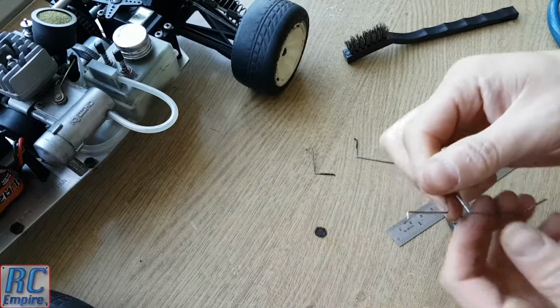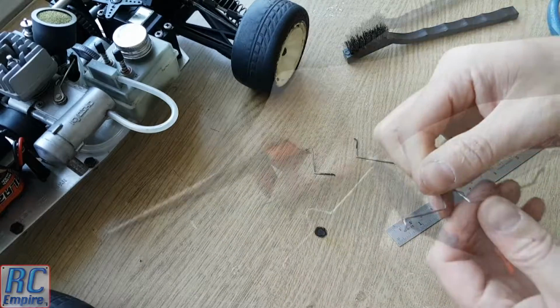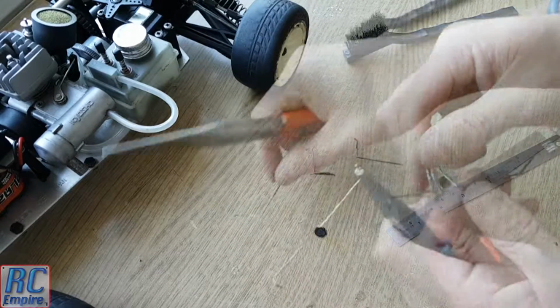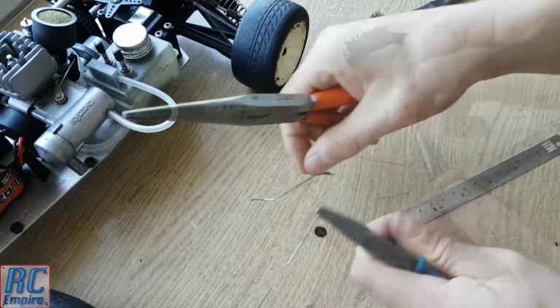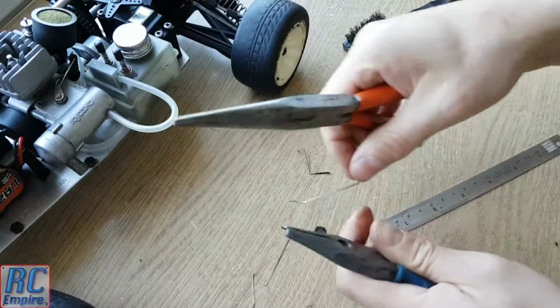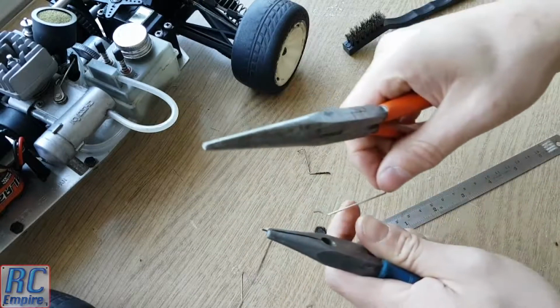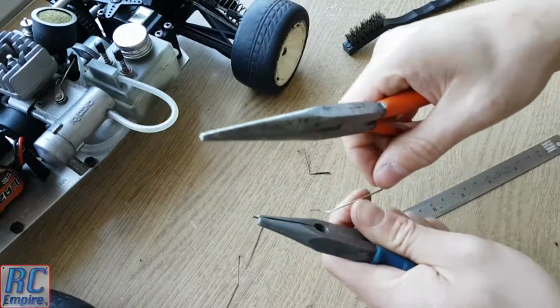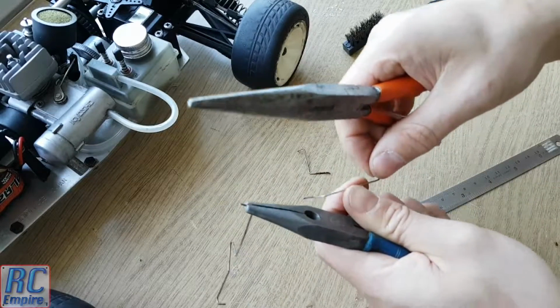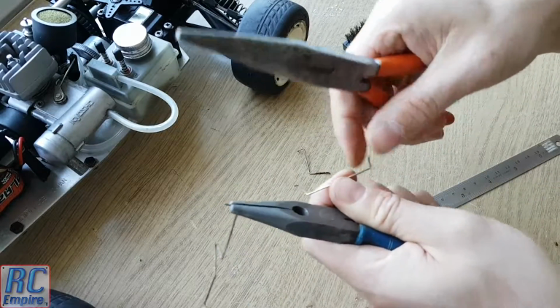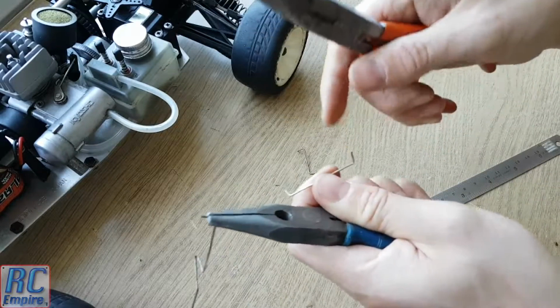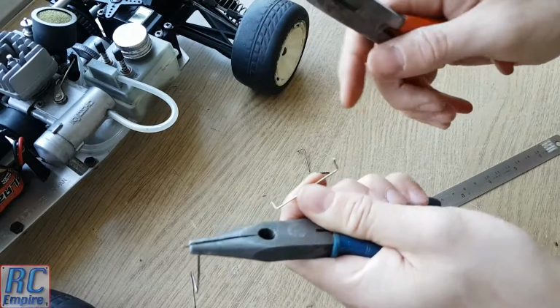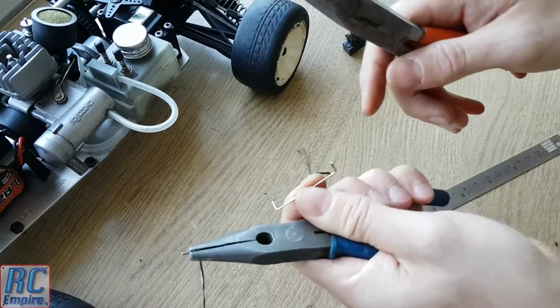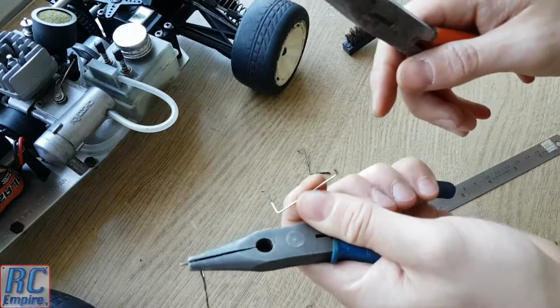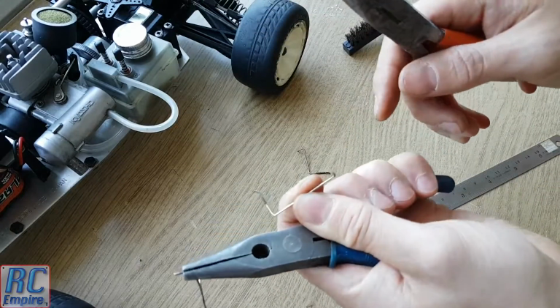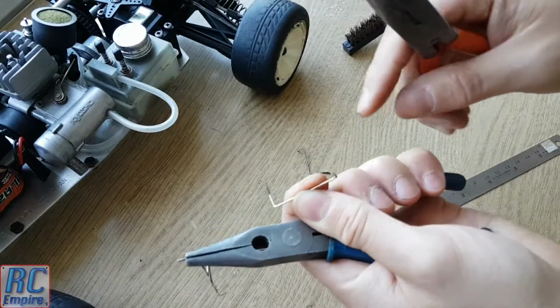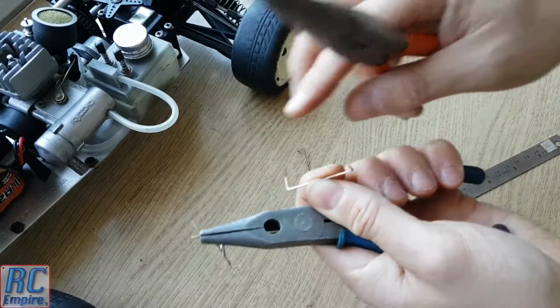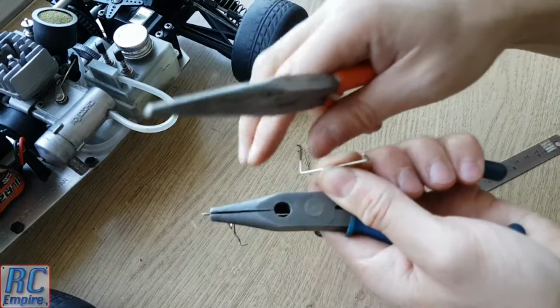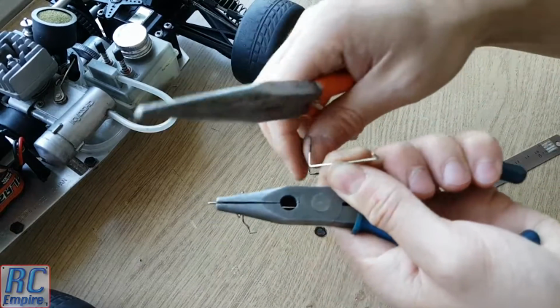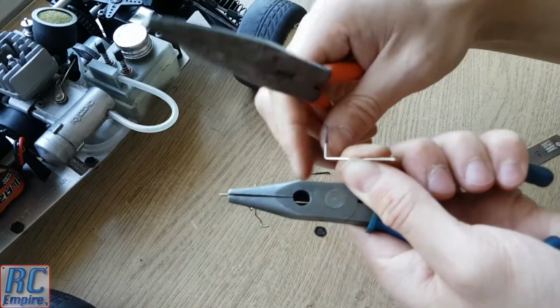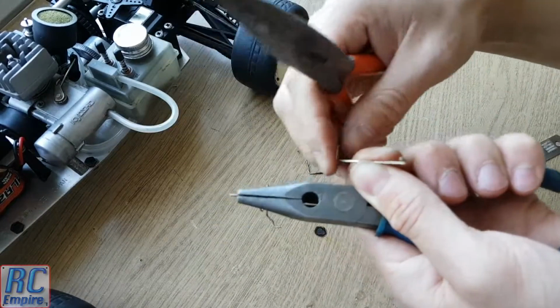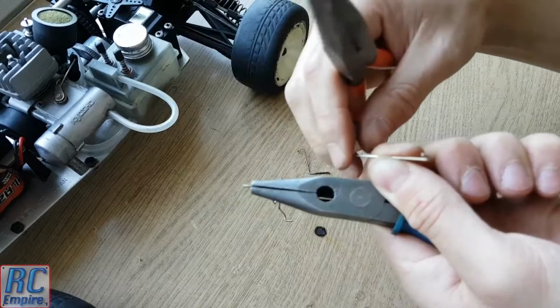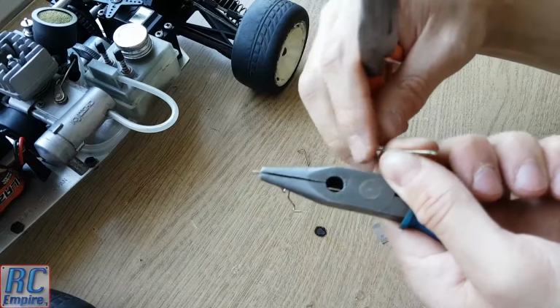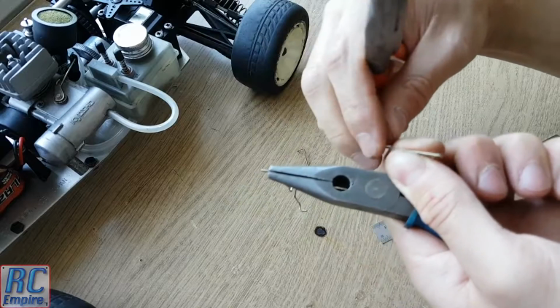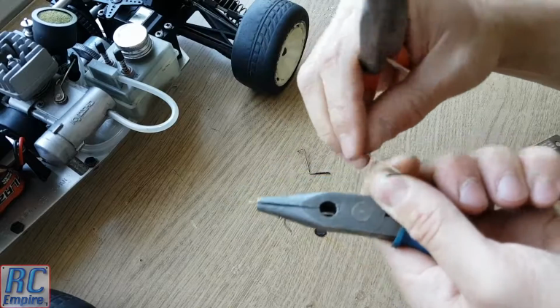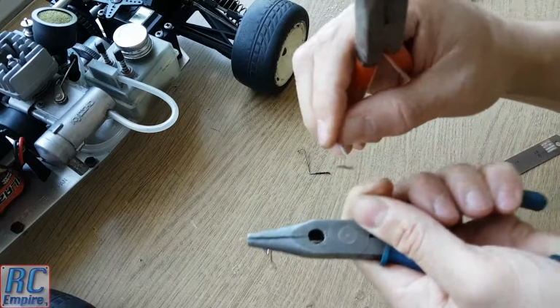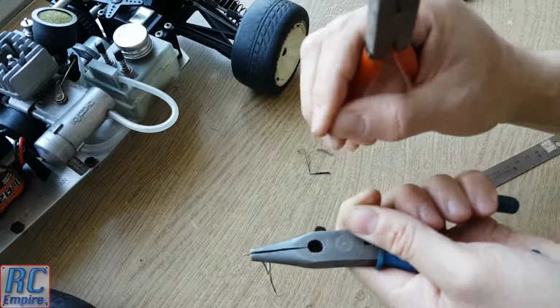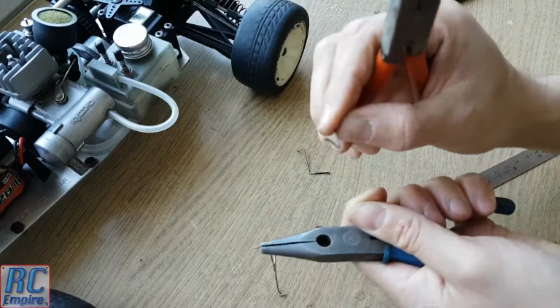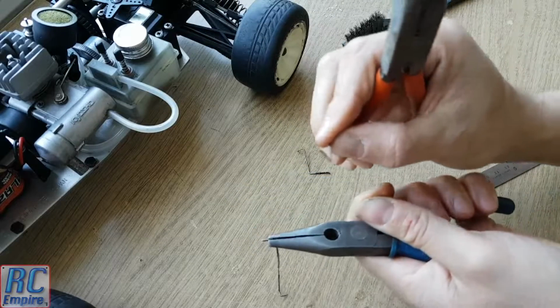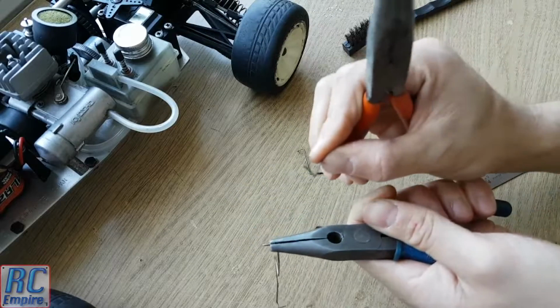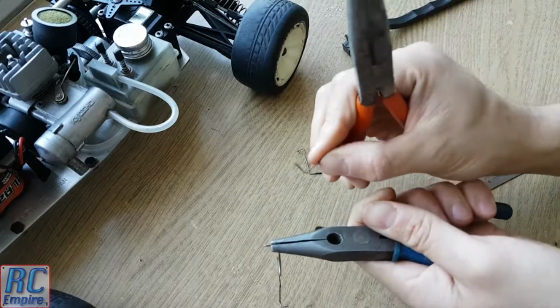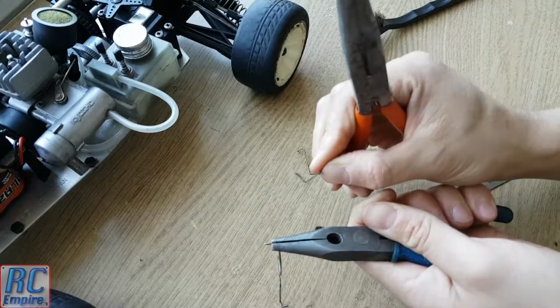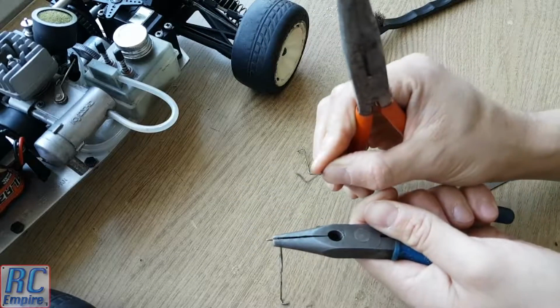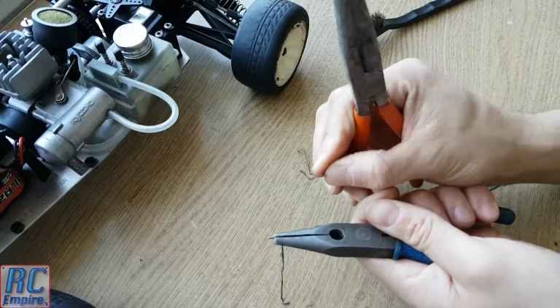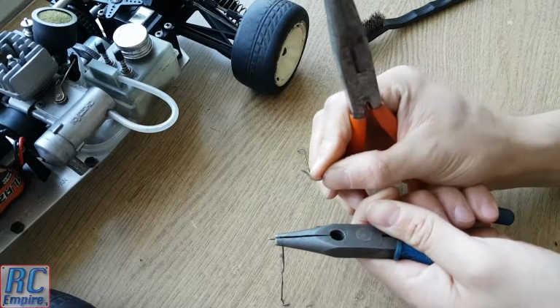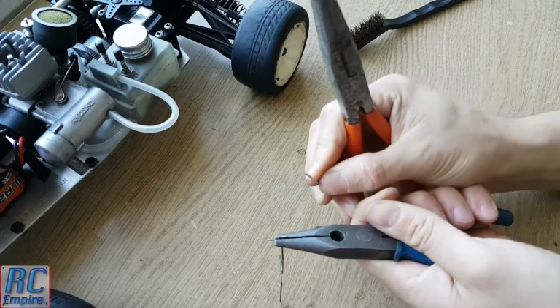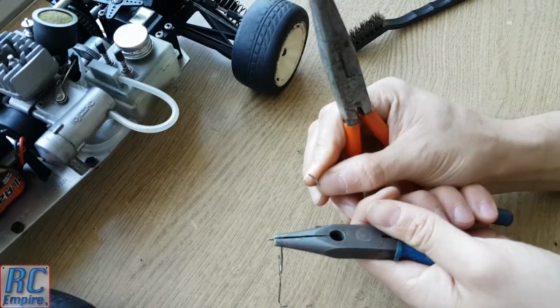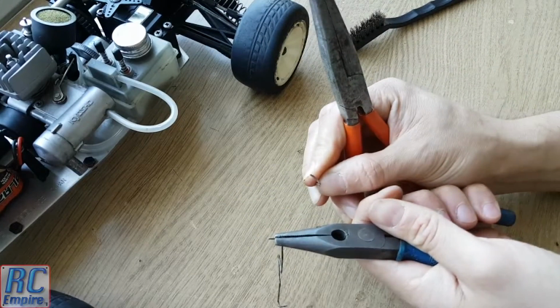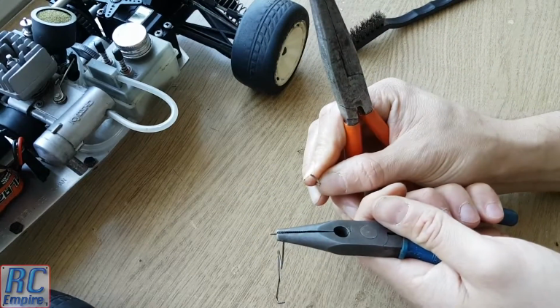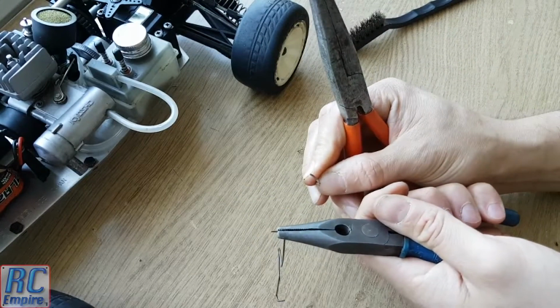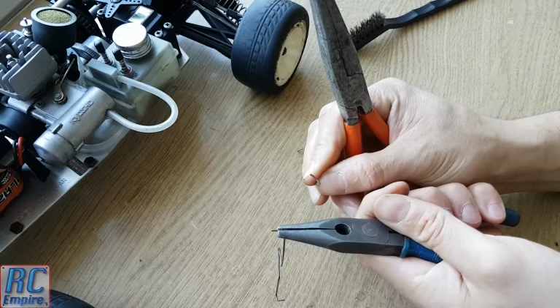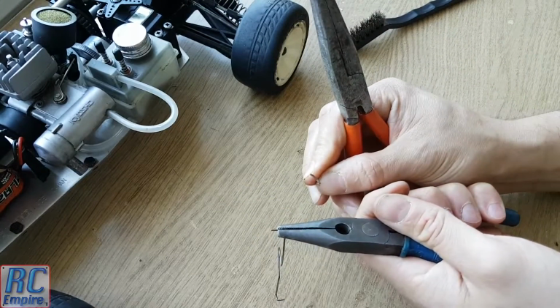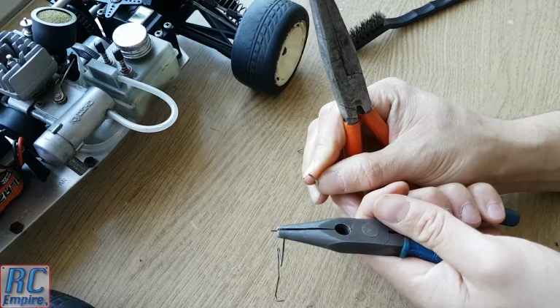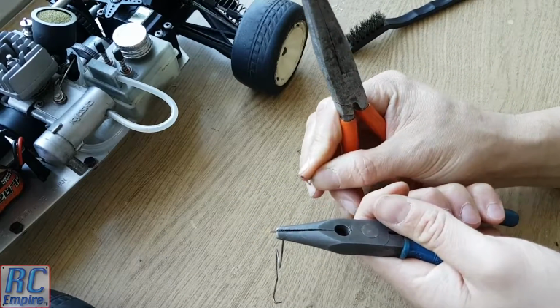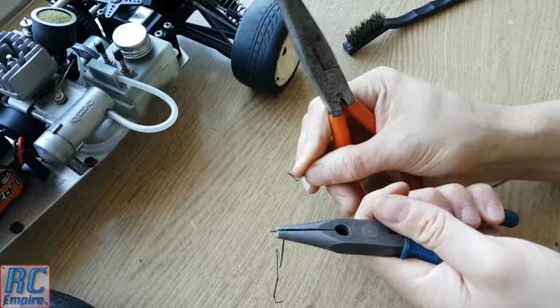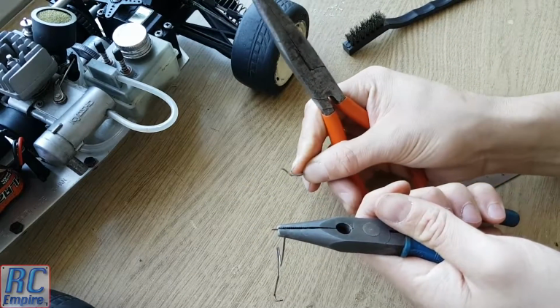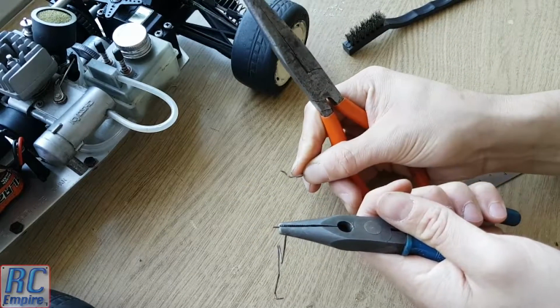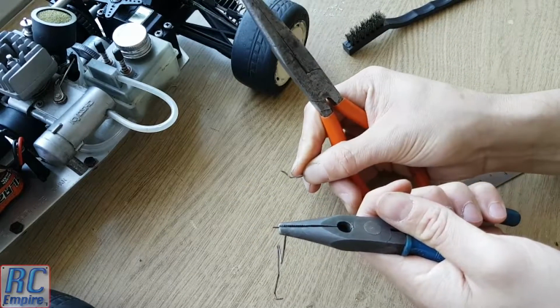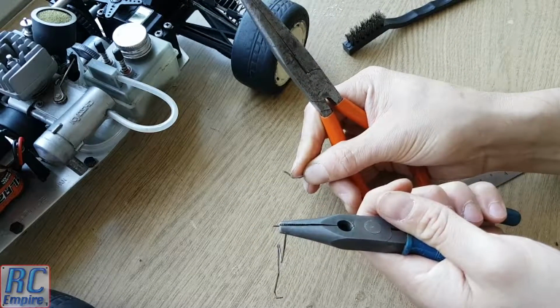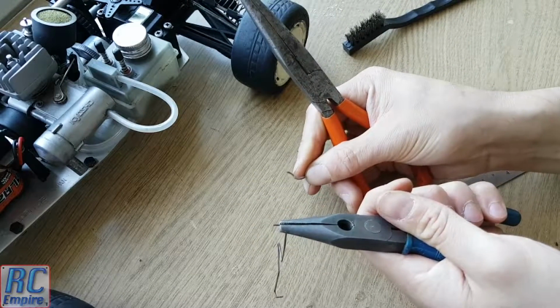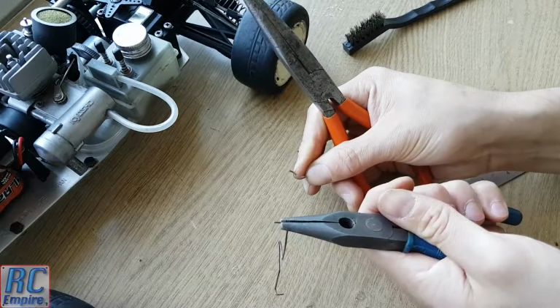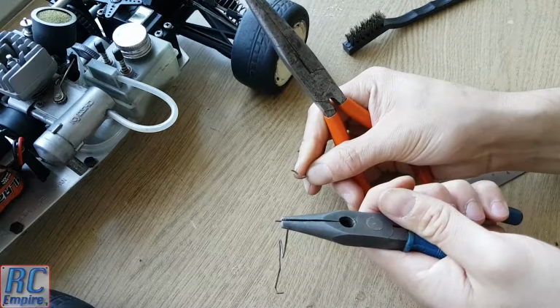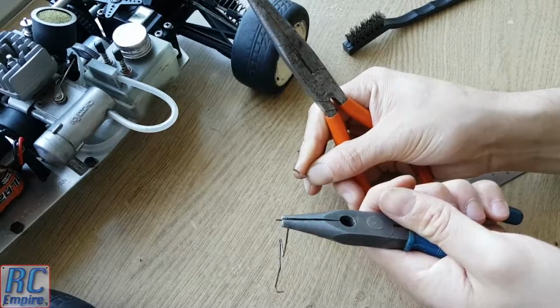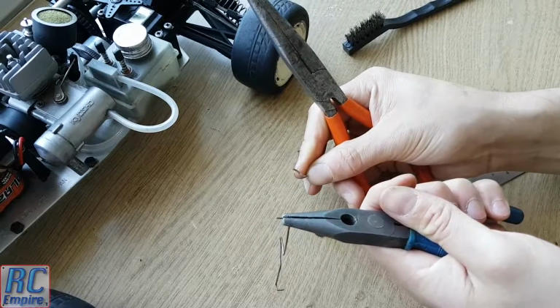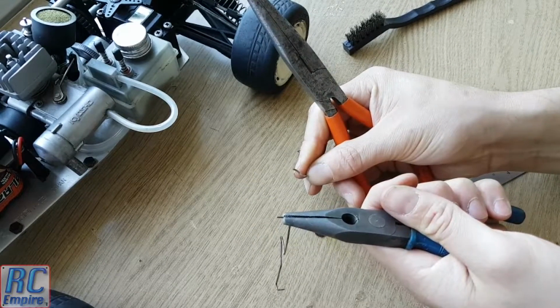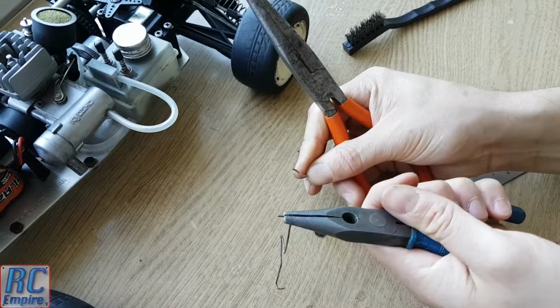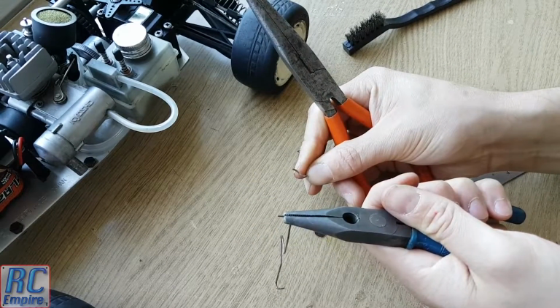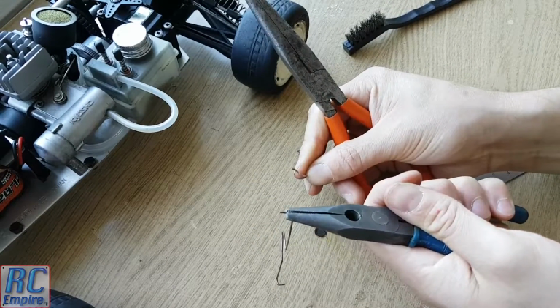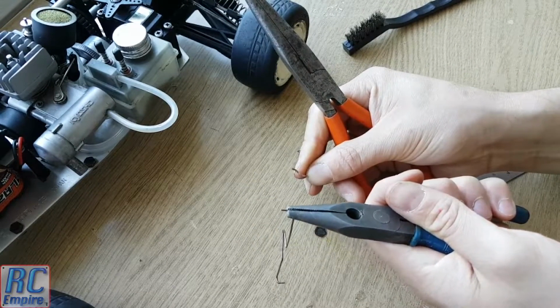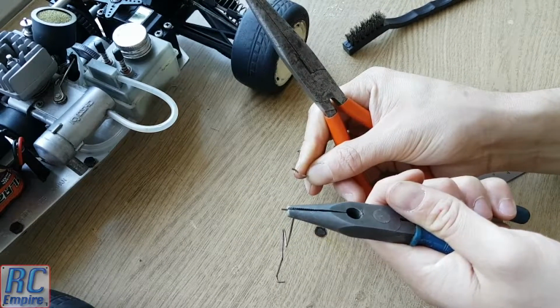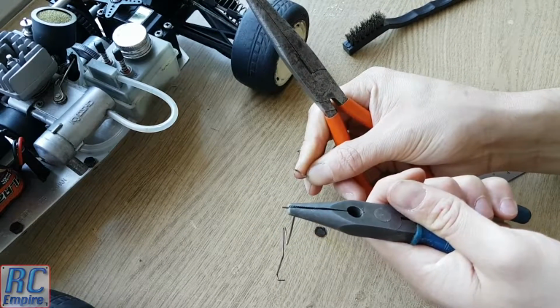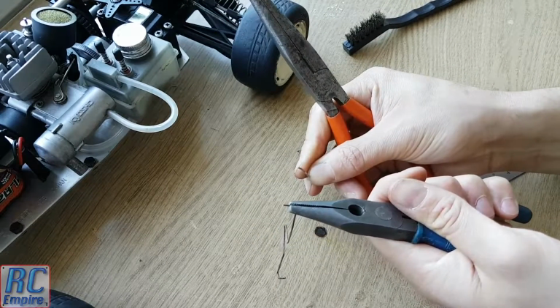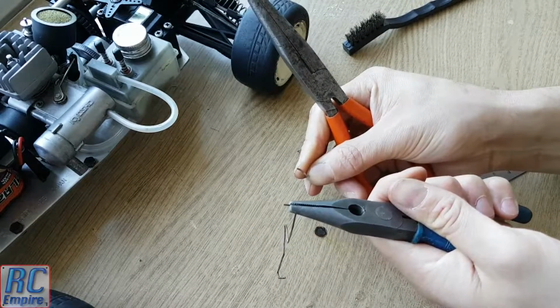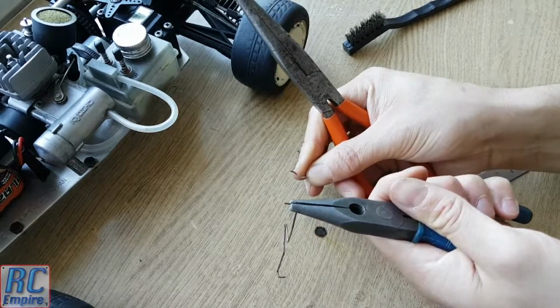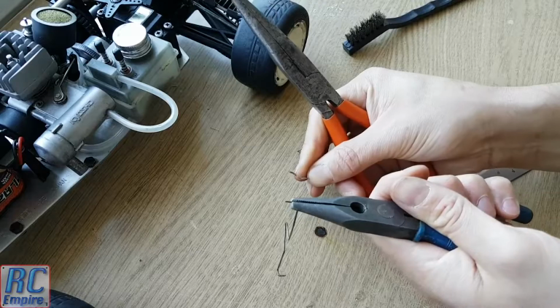What you can also do is use a second pair of pliers to form all the little kinks in the wire that will stop the throttle cable falling out.